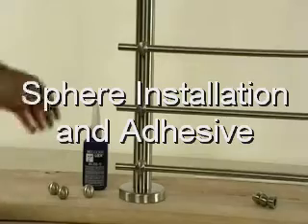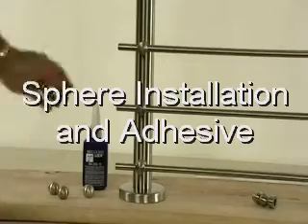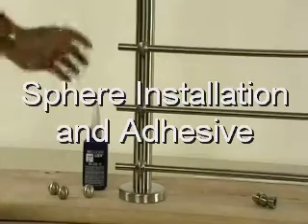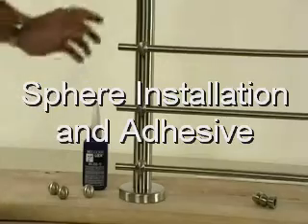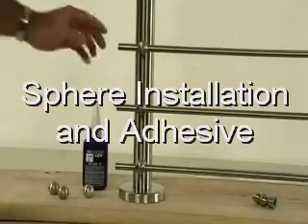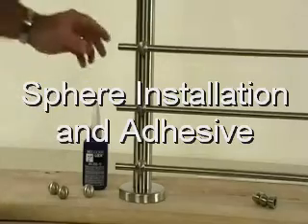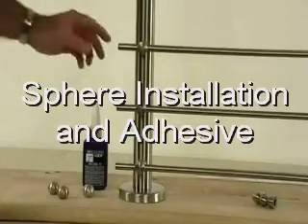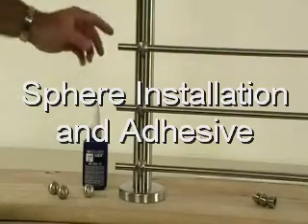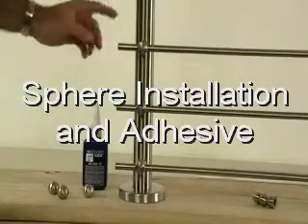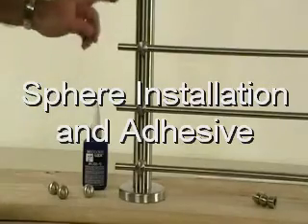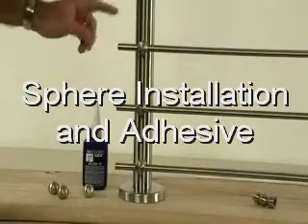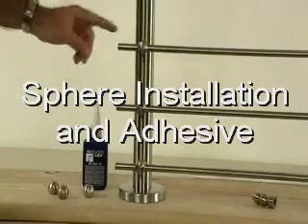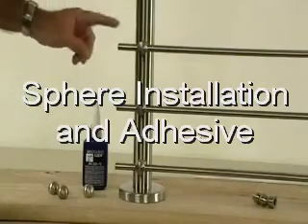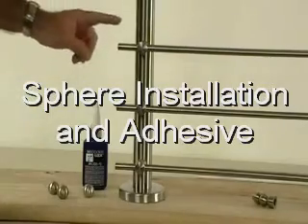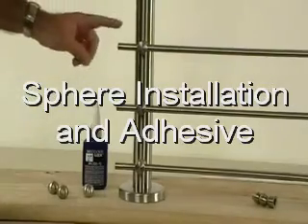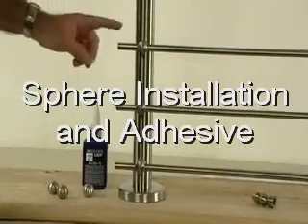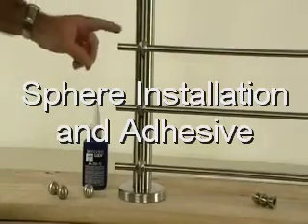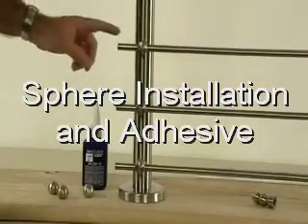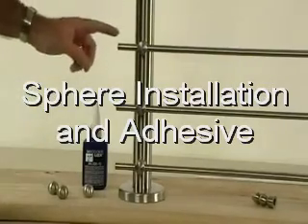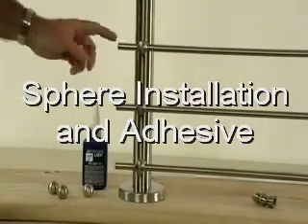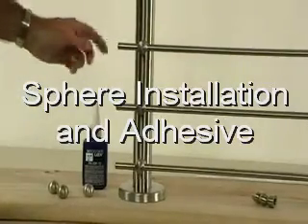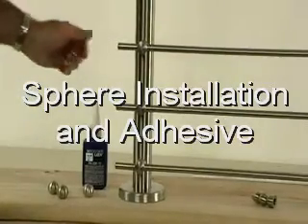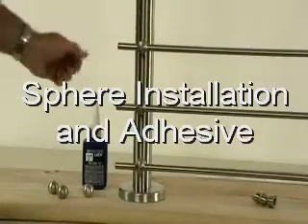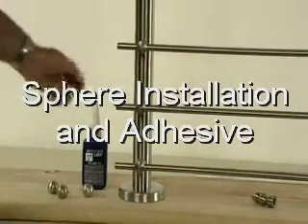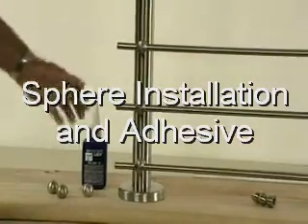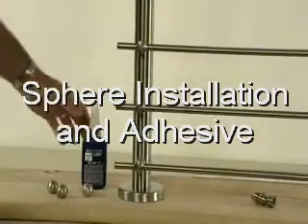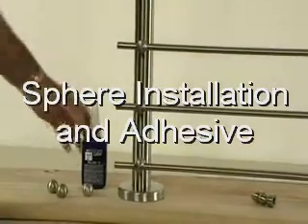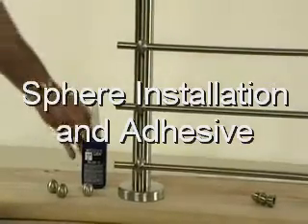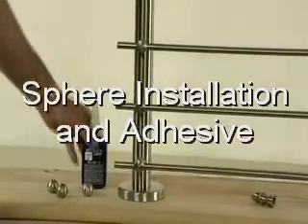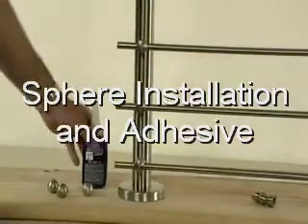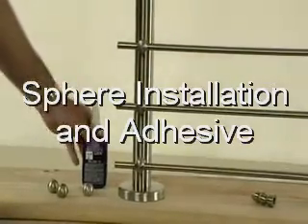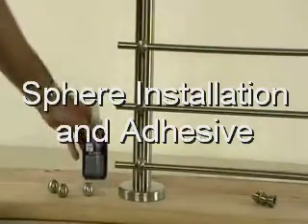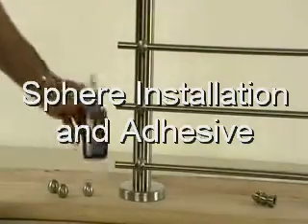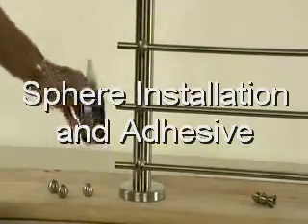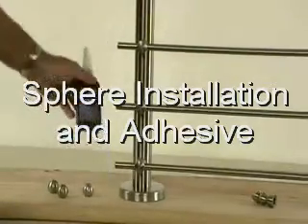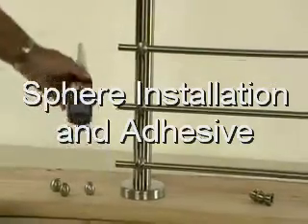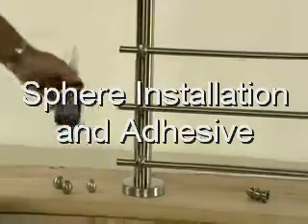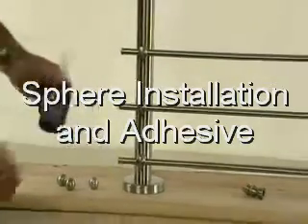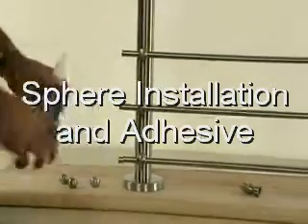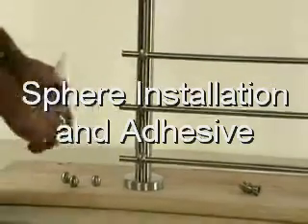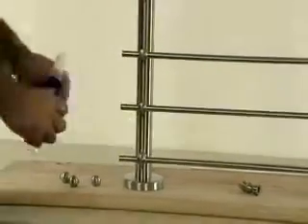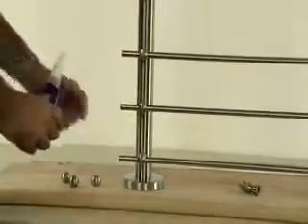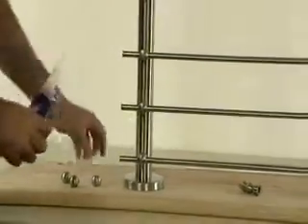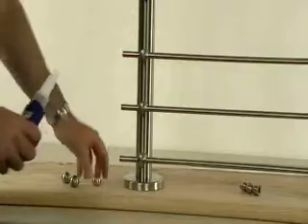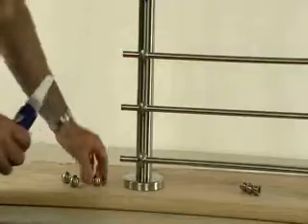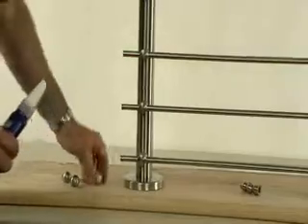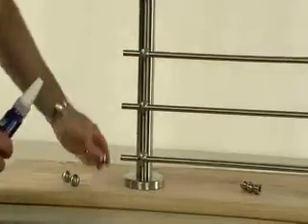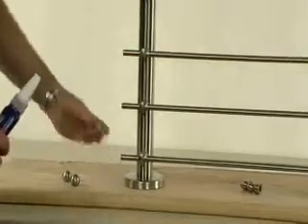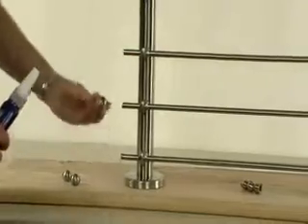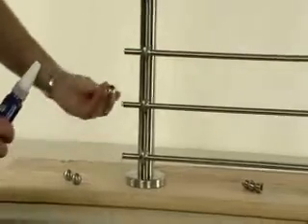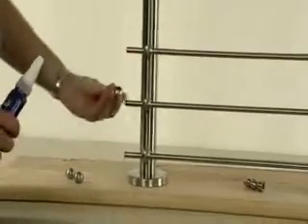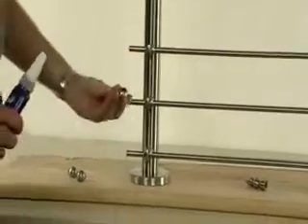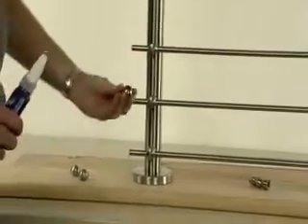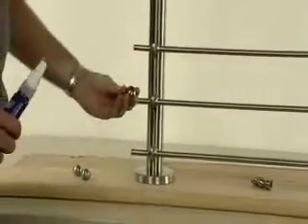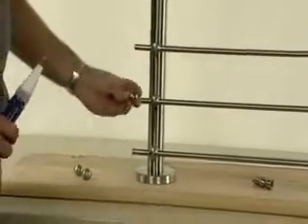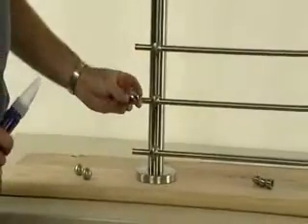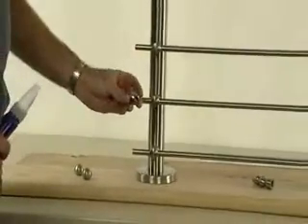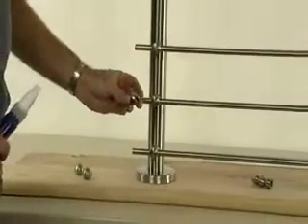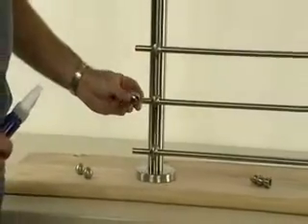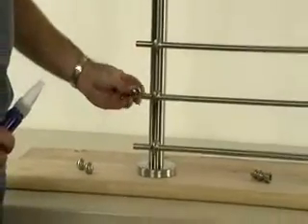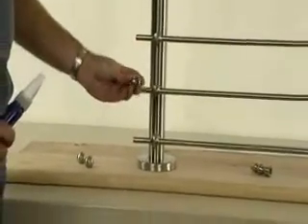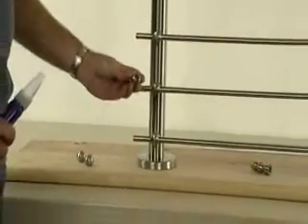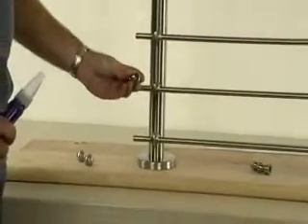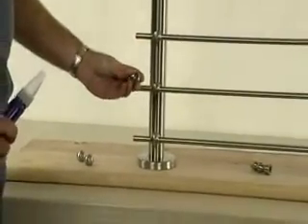A beautiful way to finish off the ends of the stainless round bar is to use the stainless round spheres.